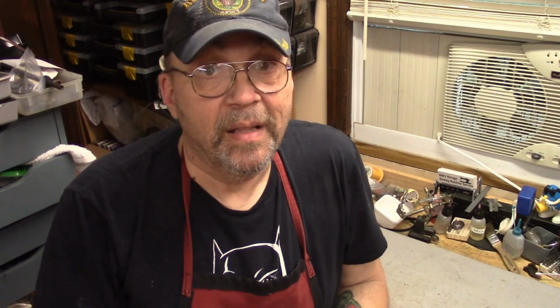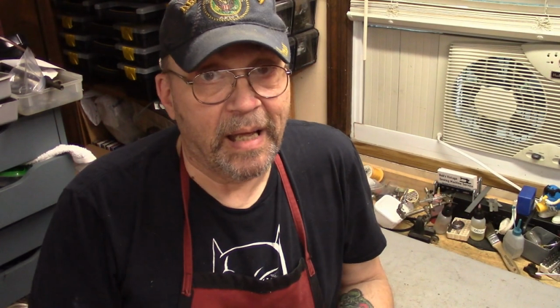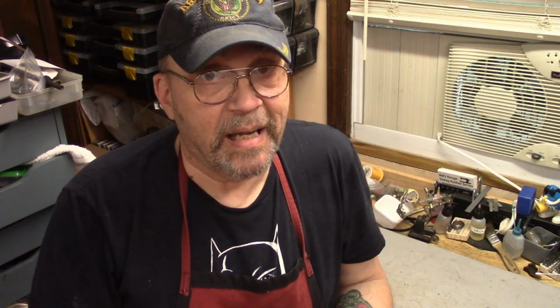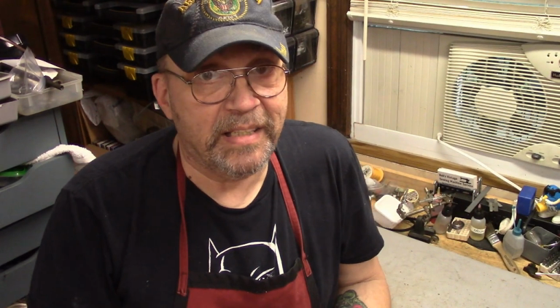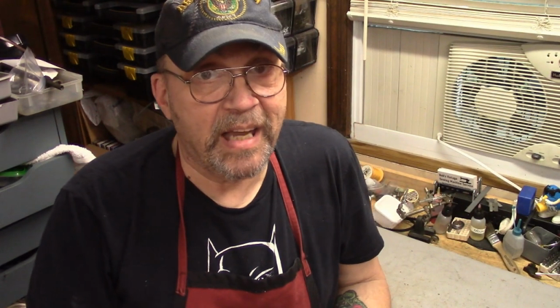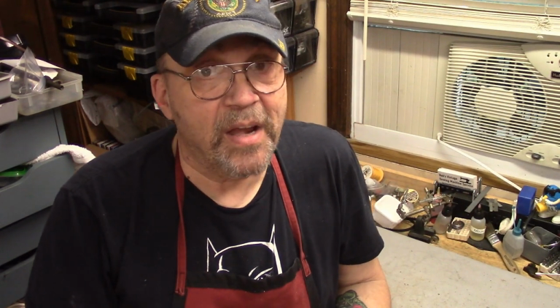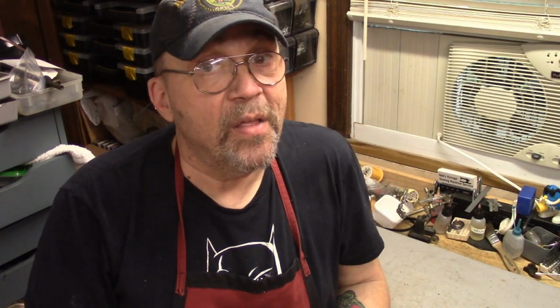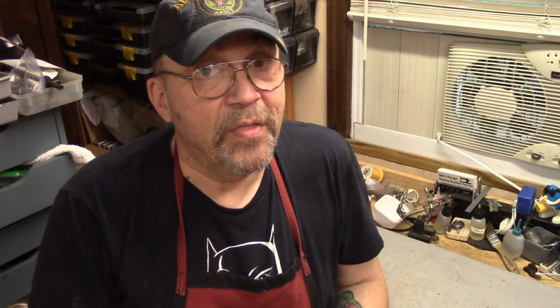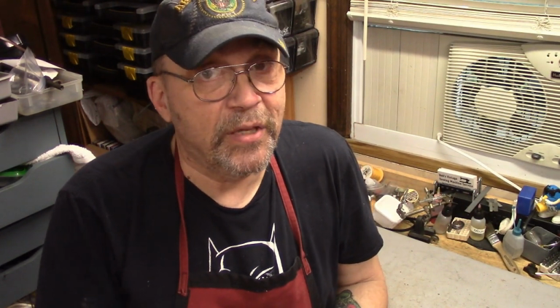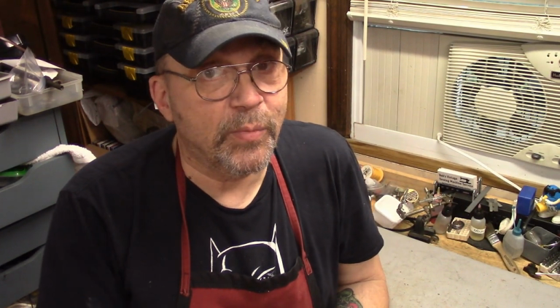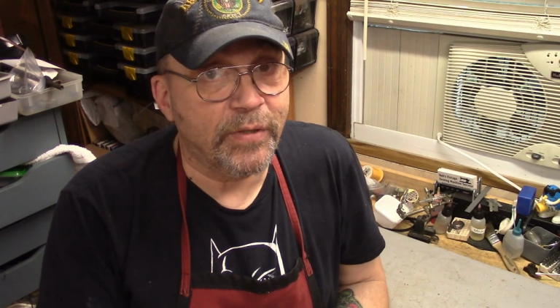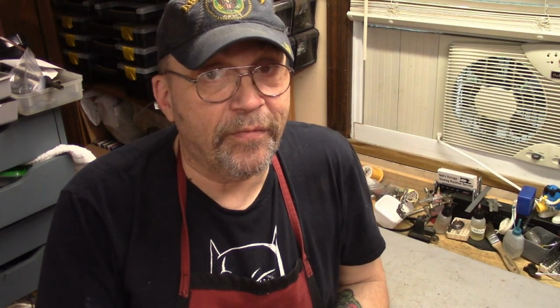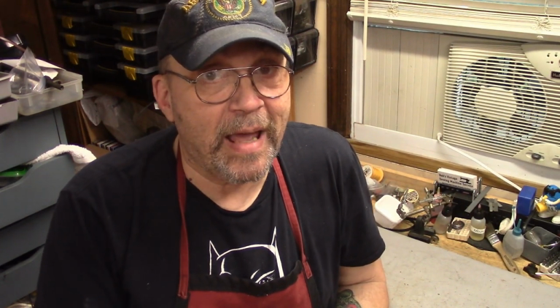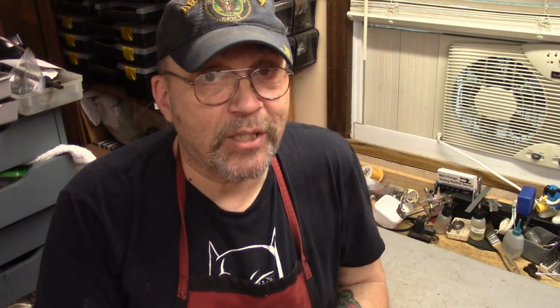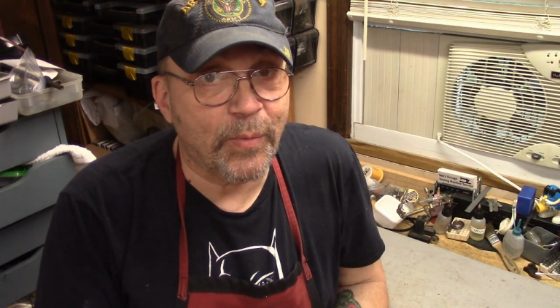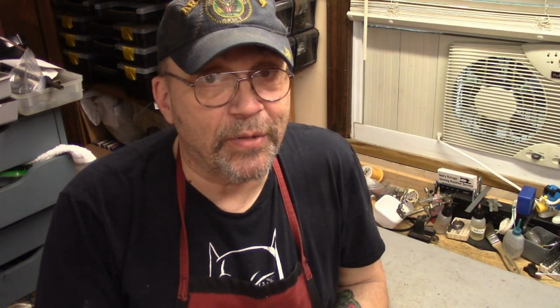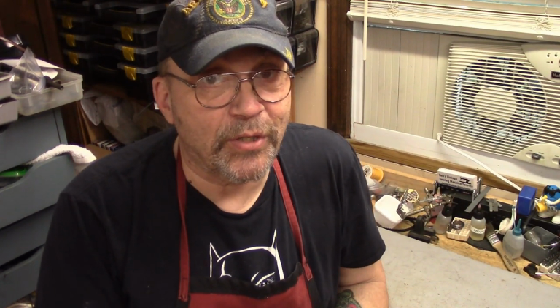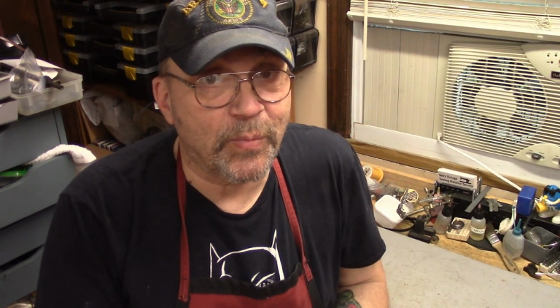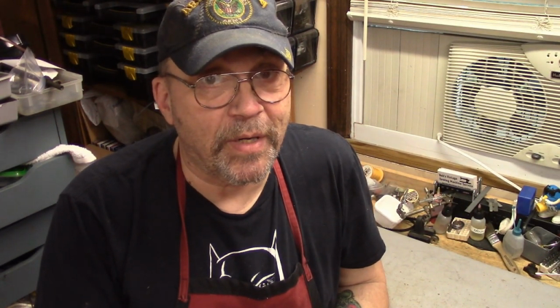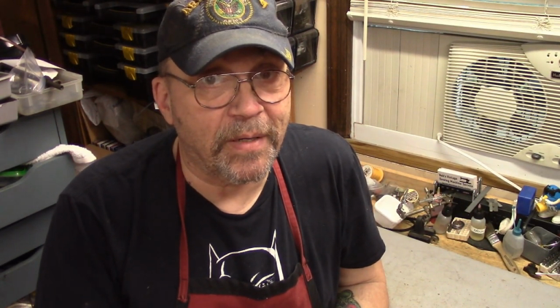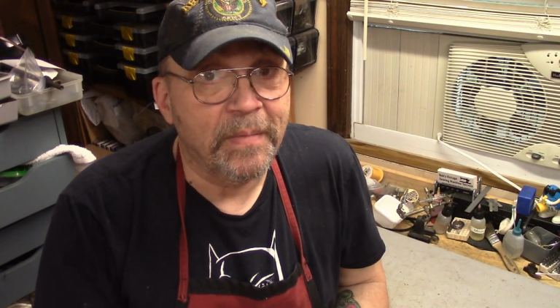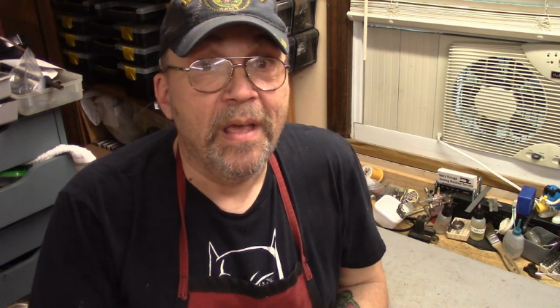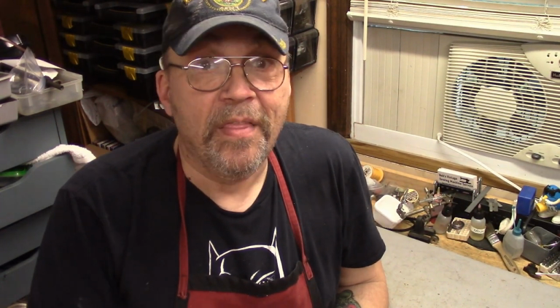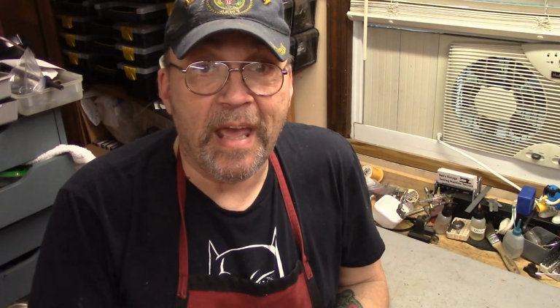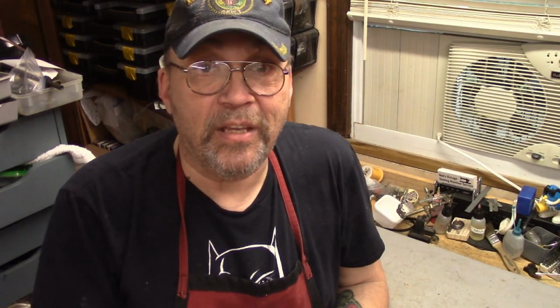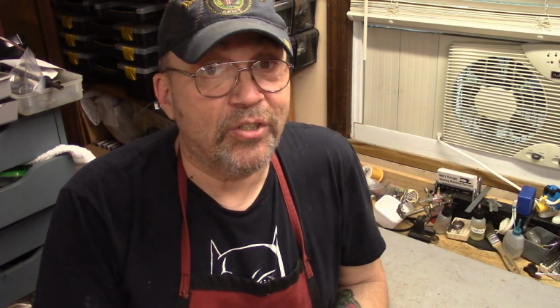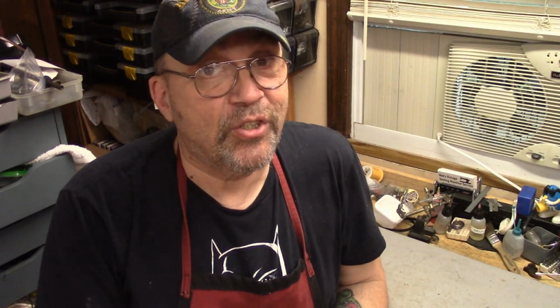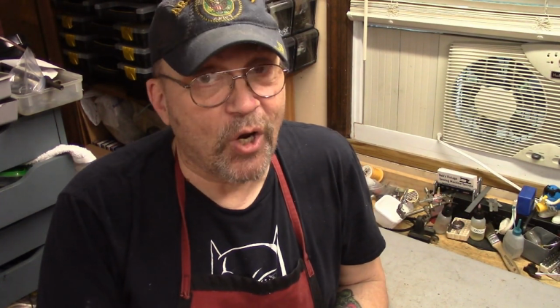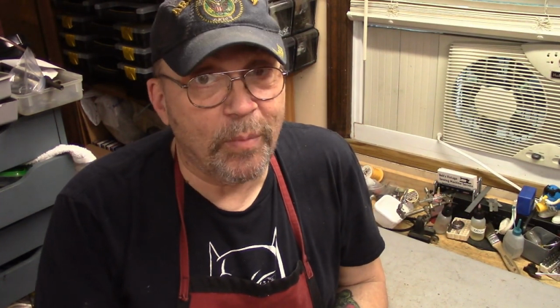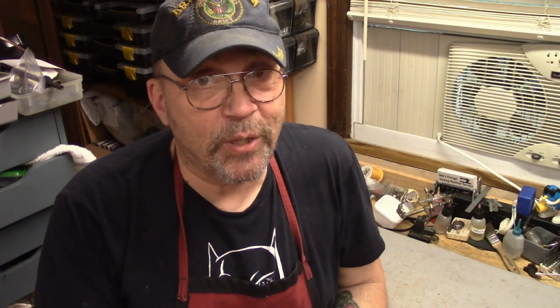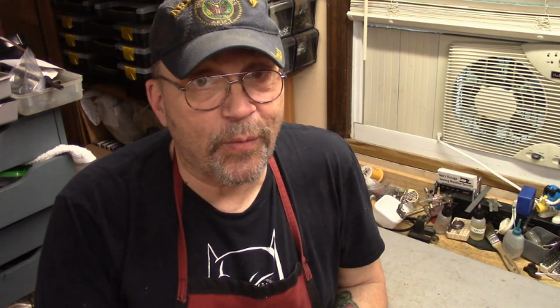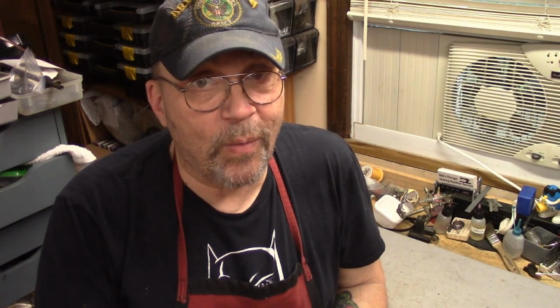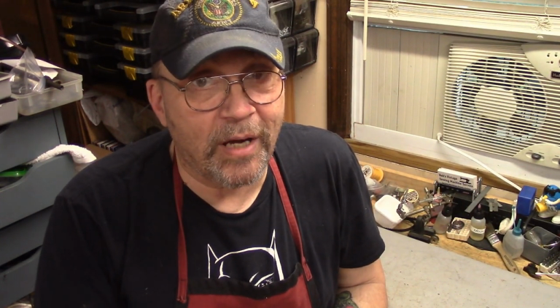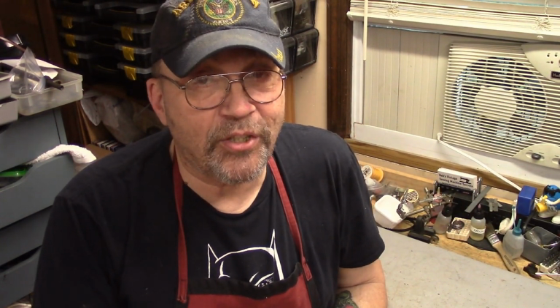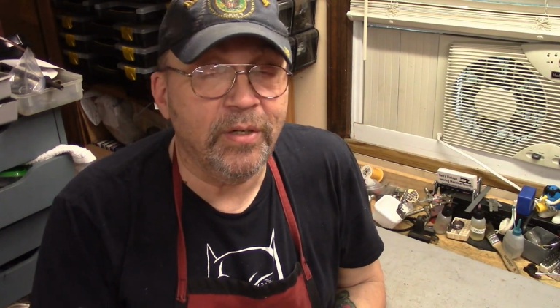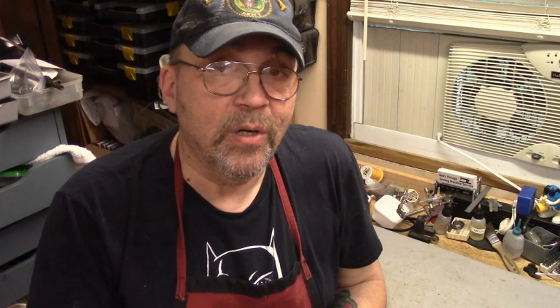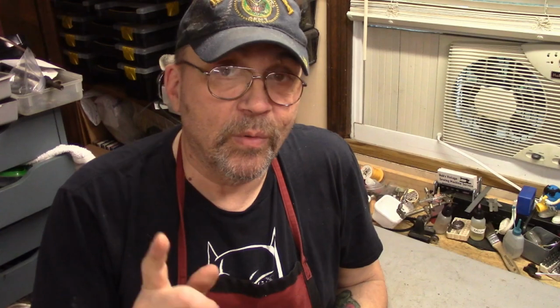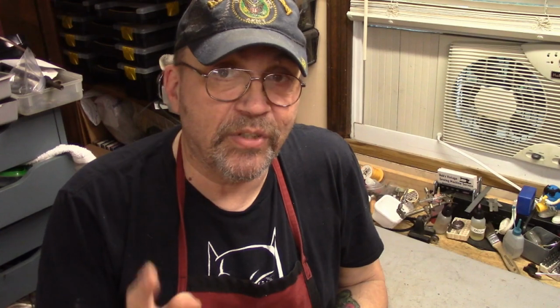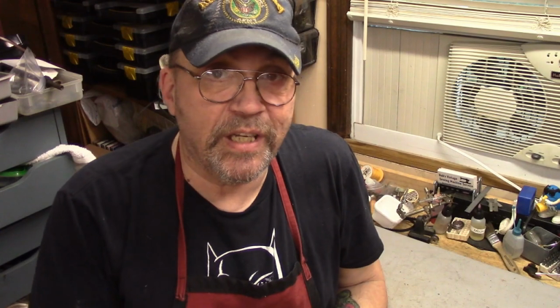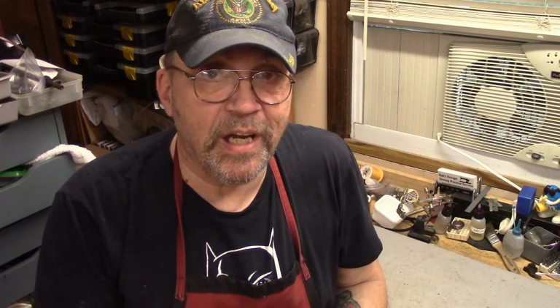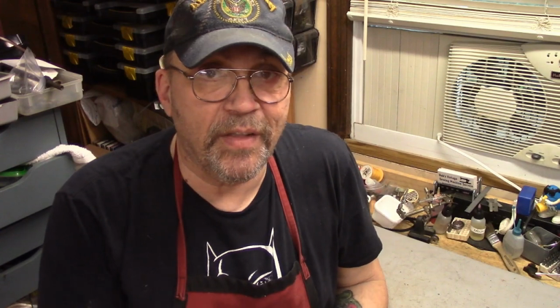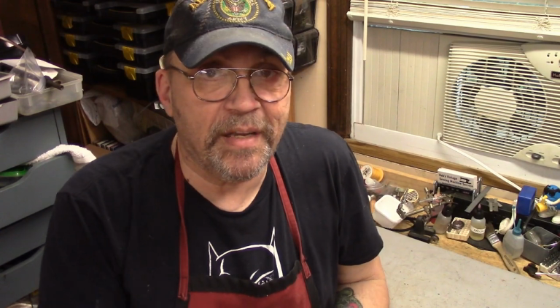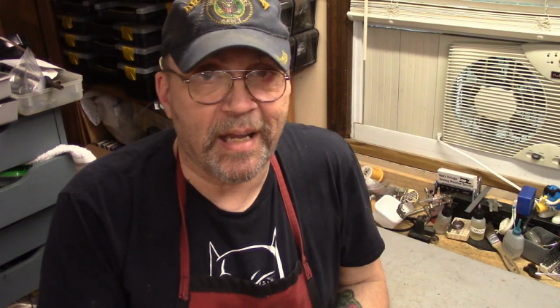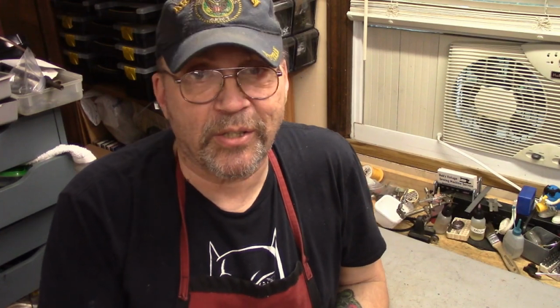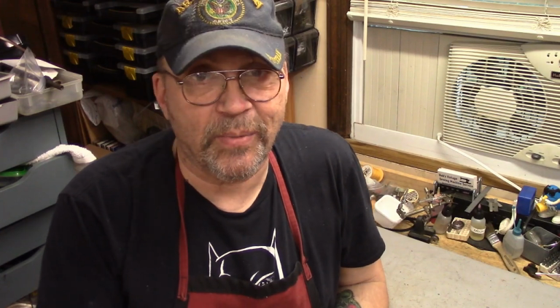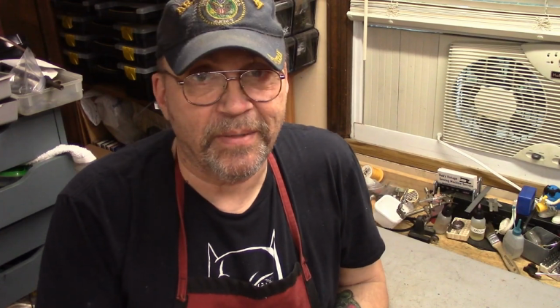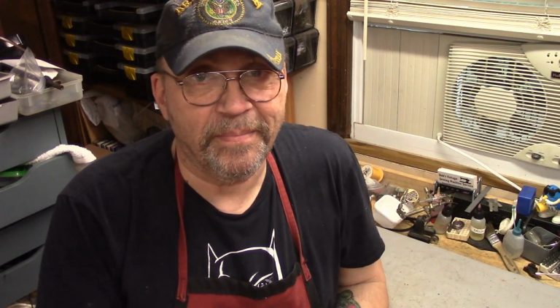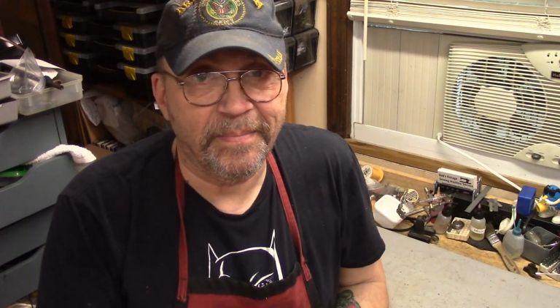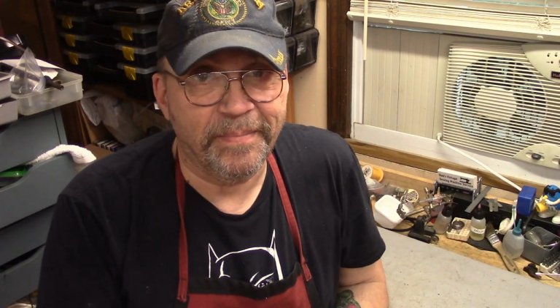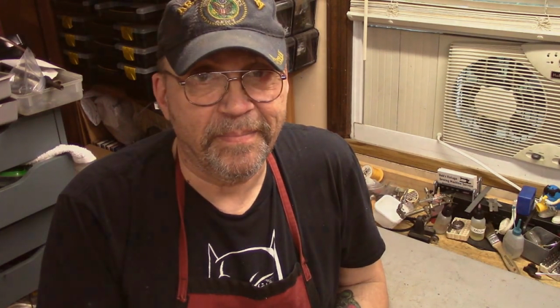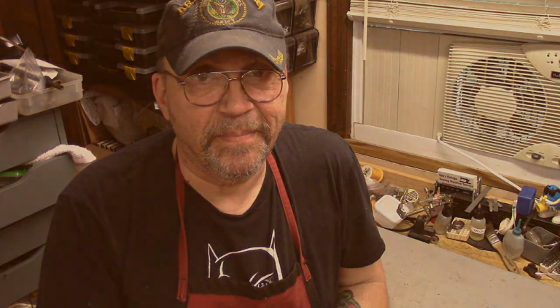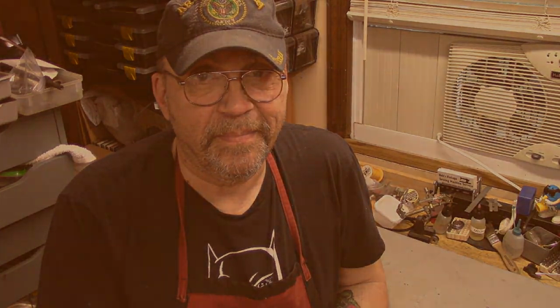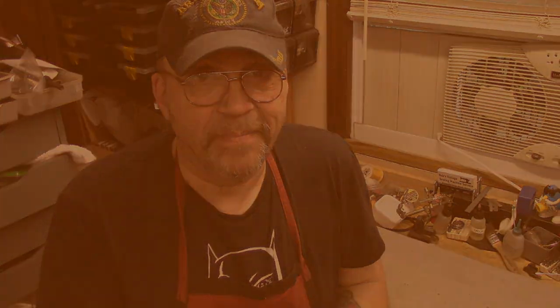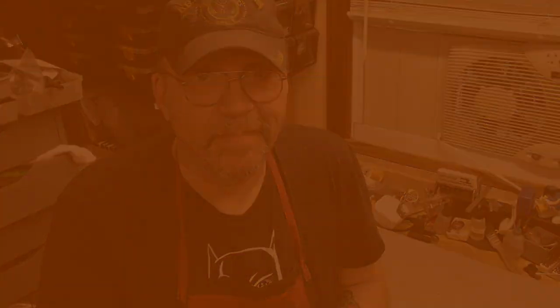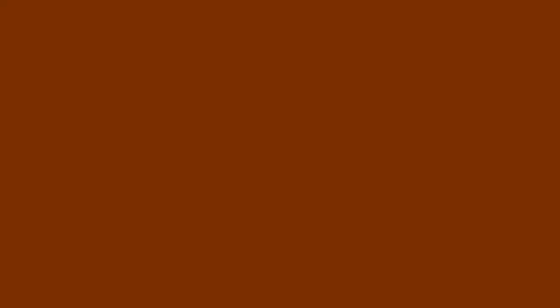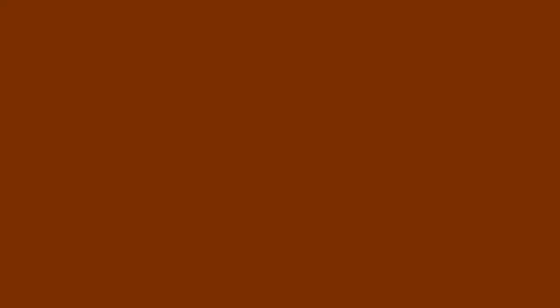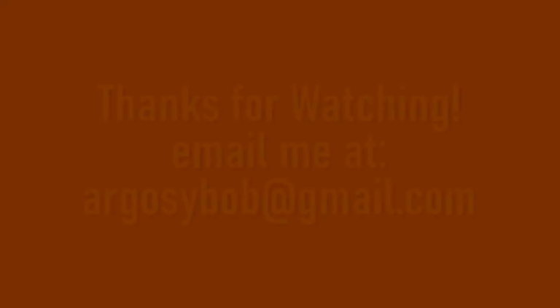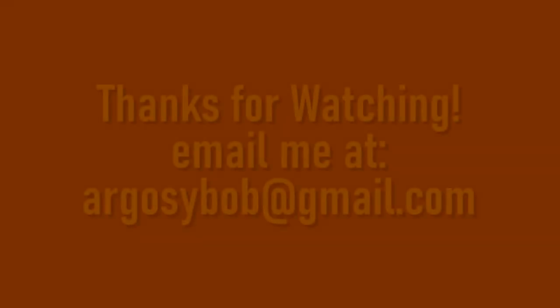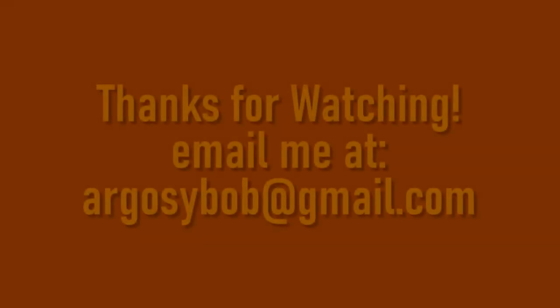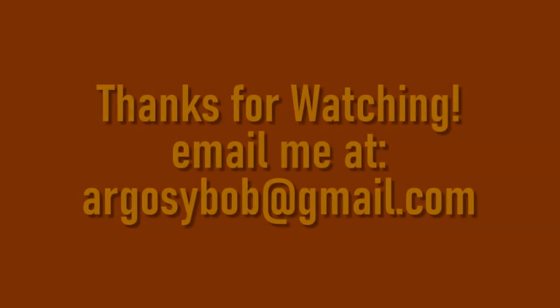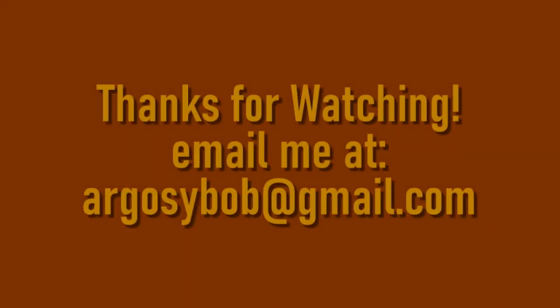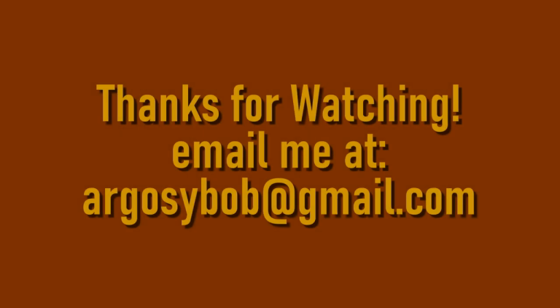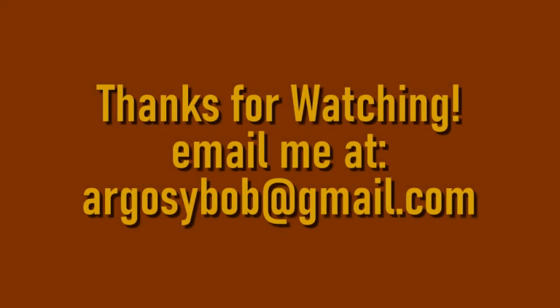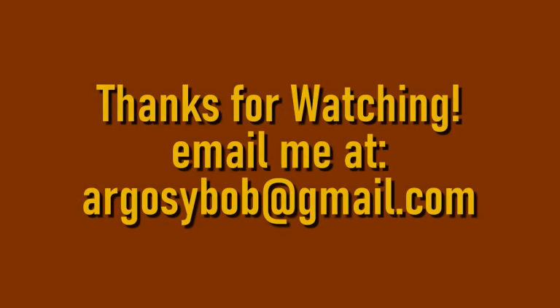Like I said, this was a fast one this week. Thank you so much for watching. We'll see you on the next one.